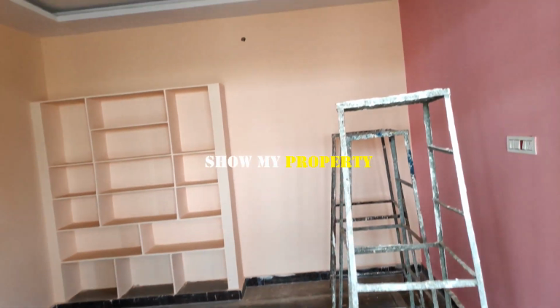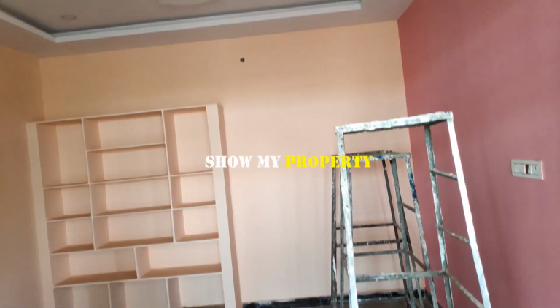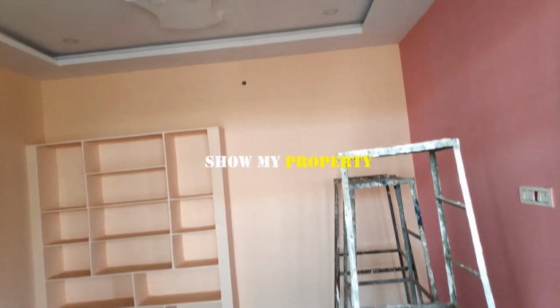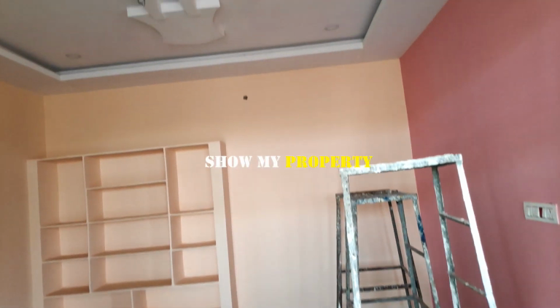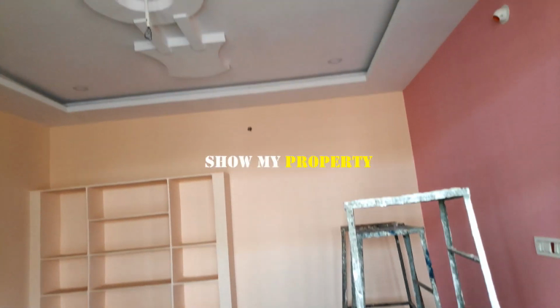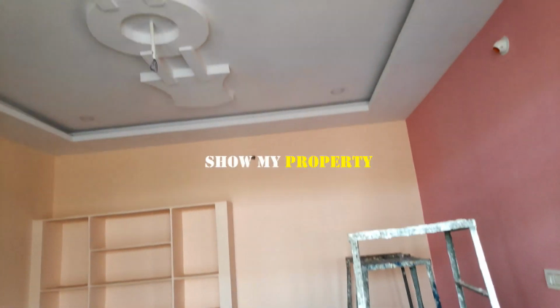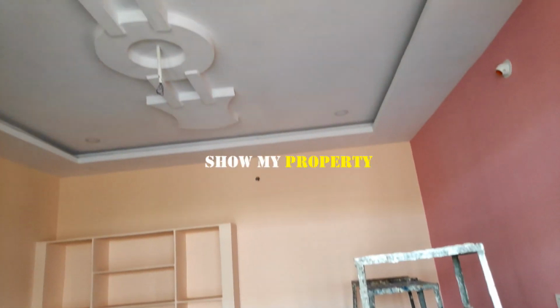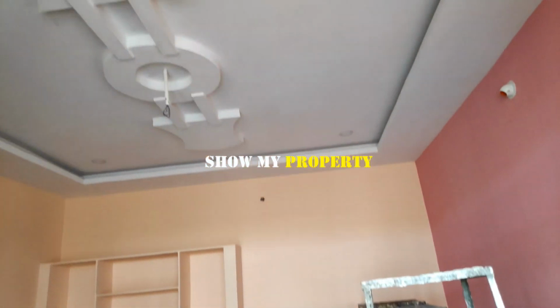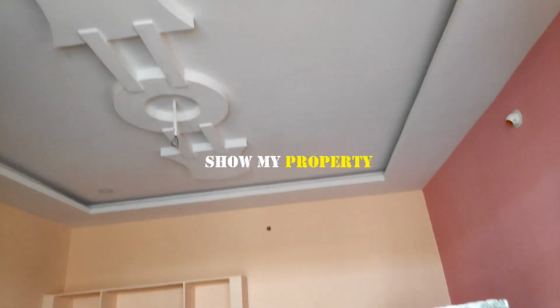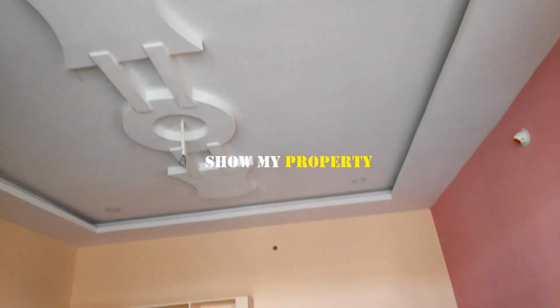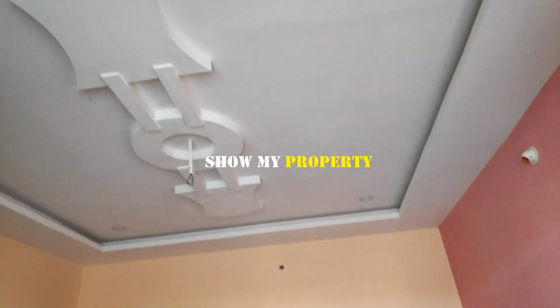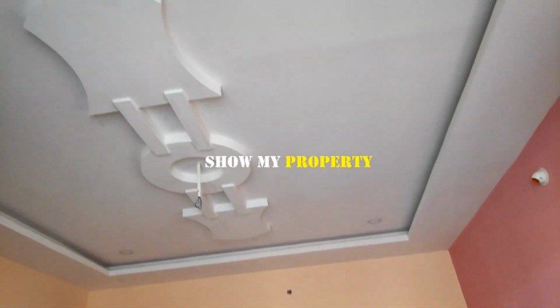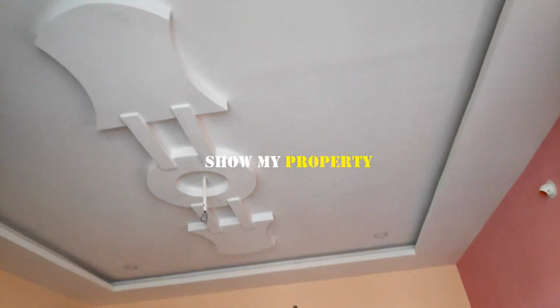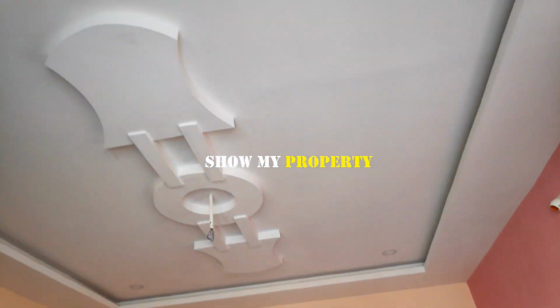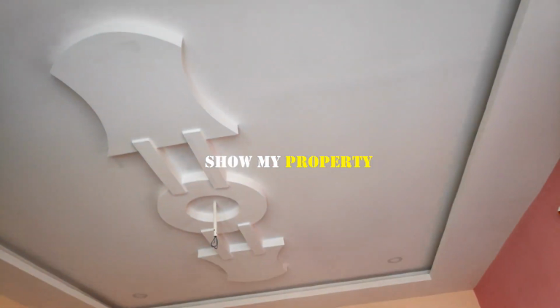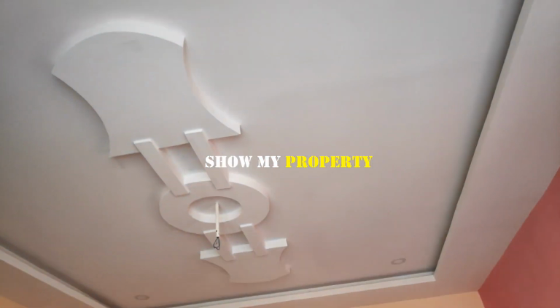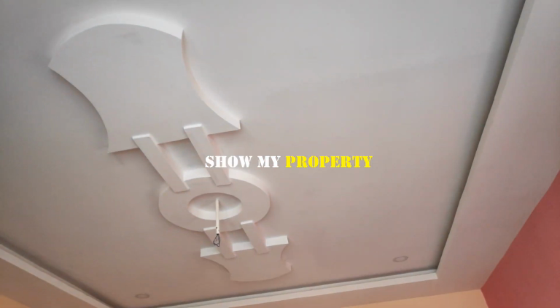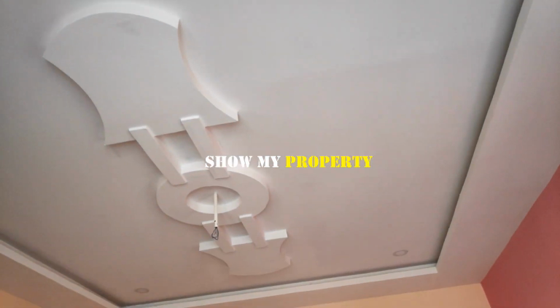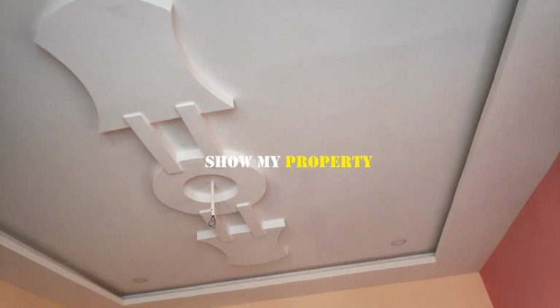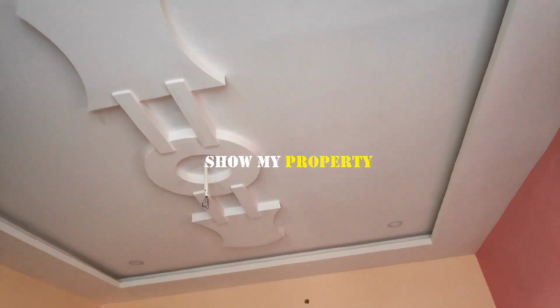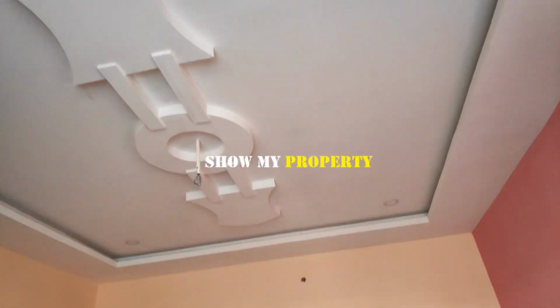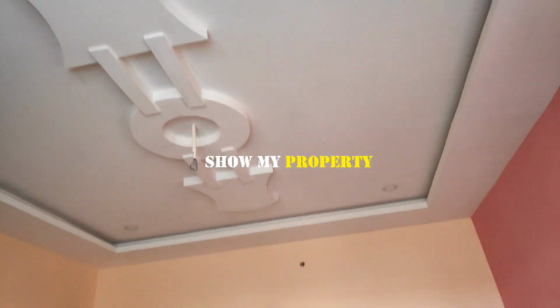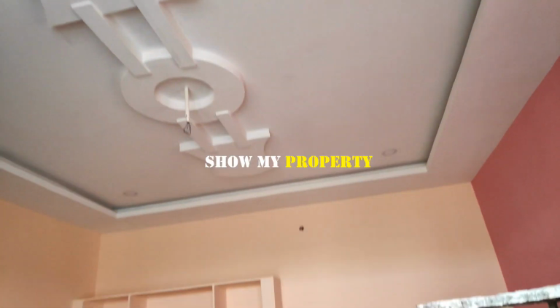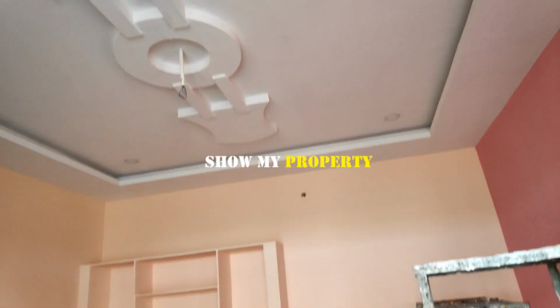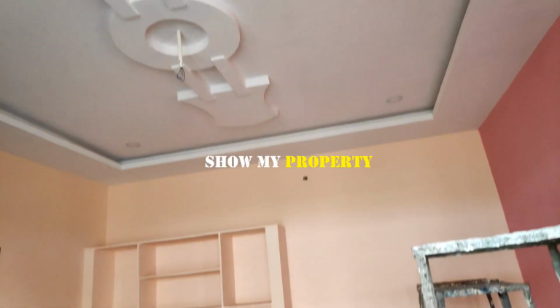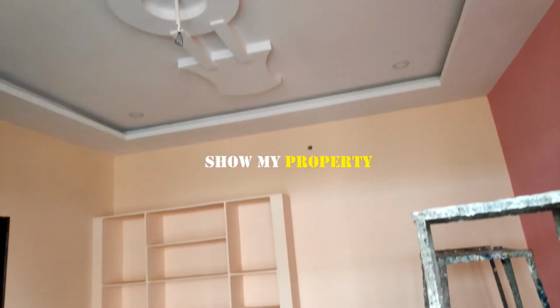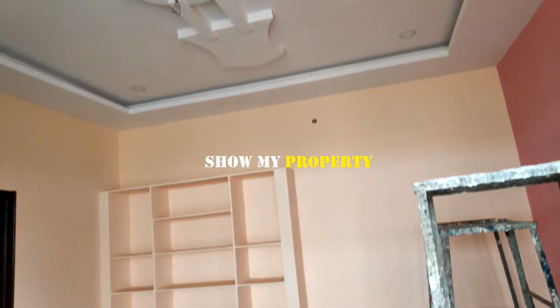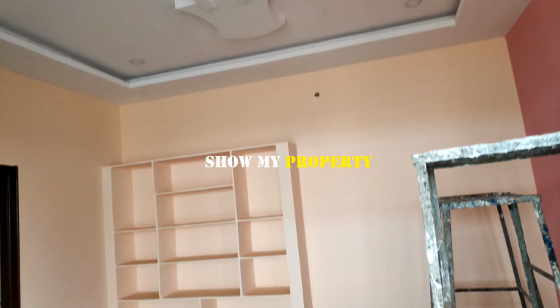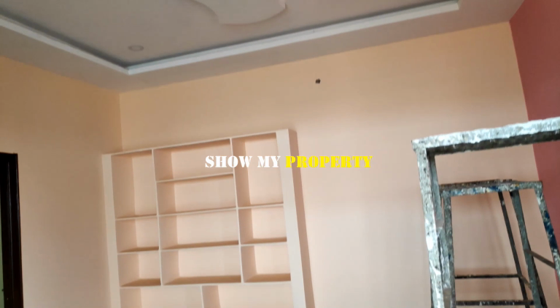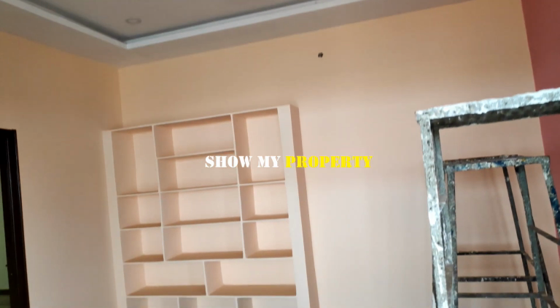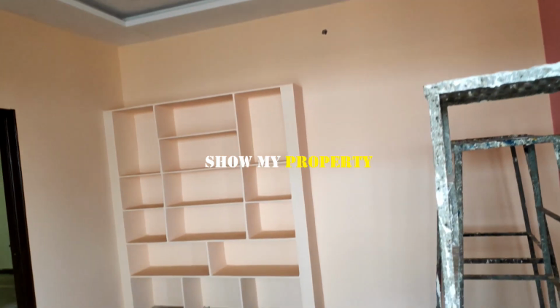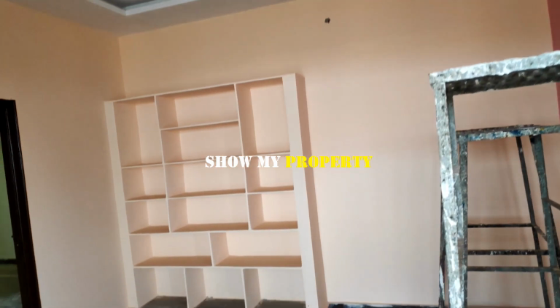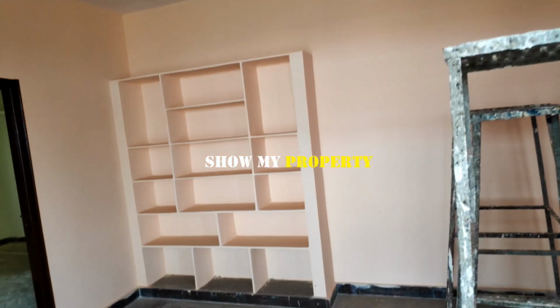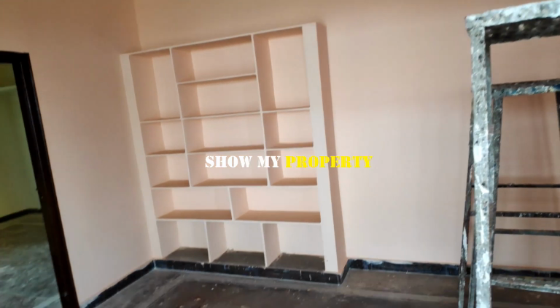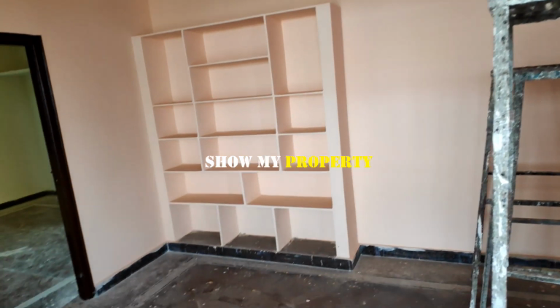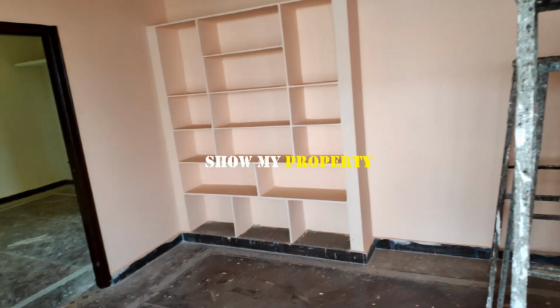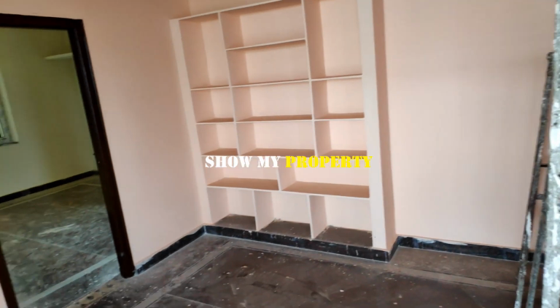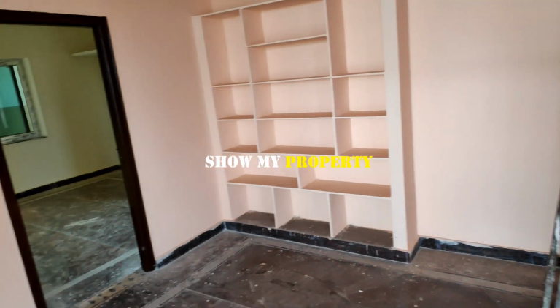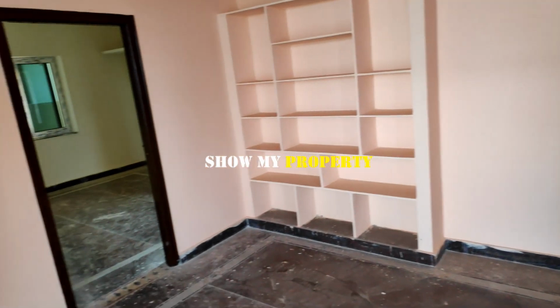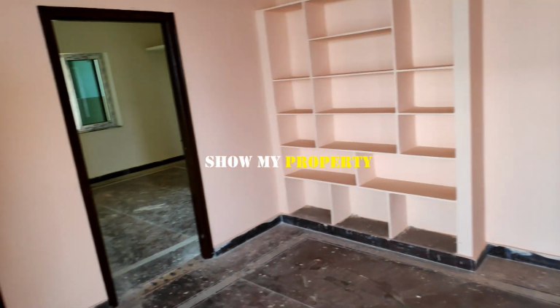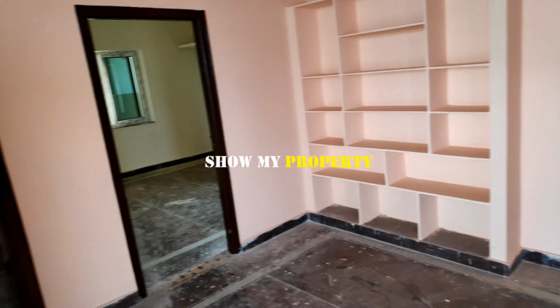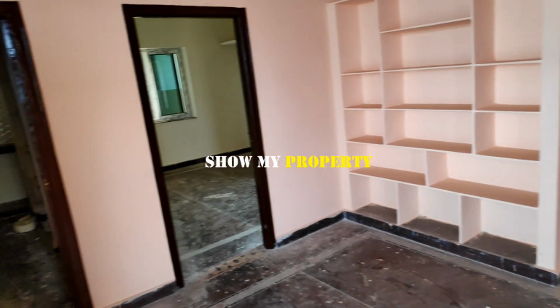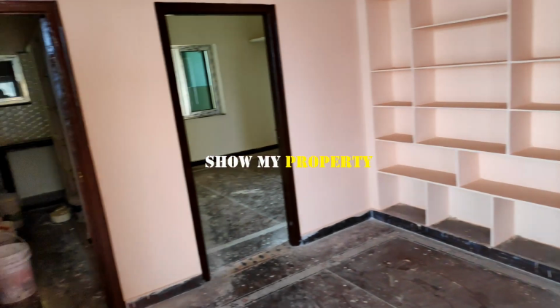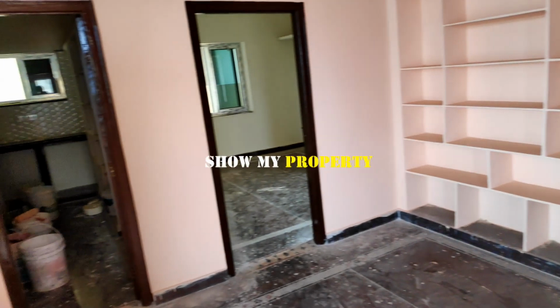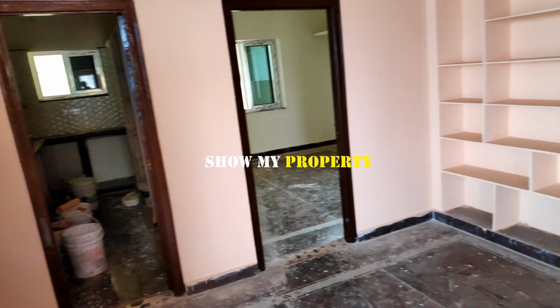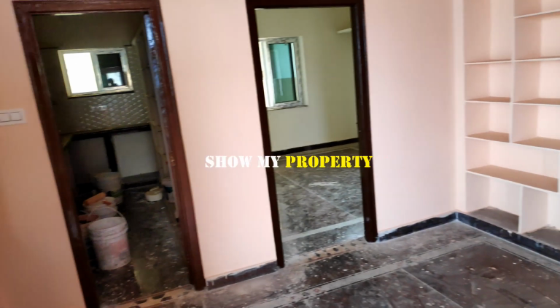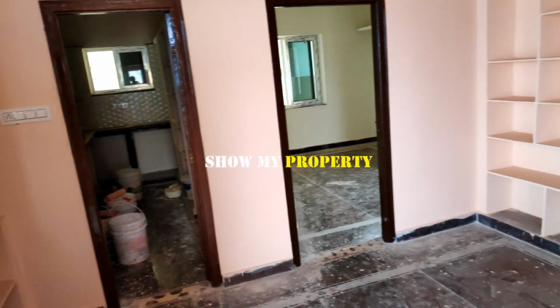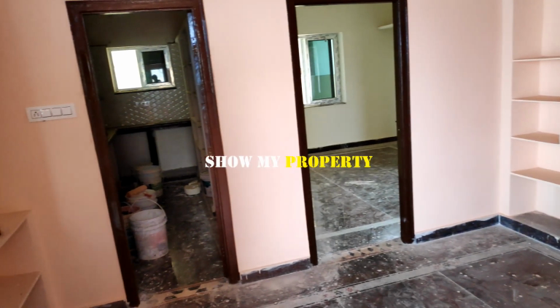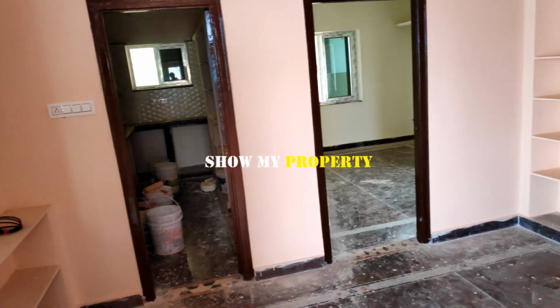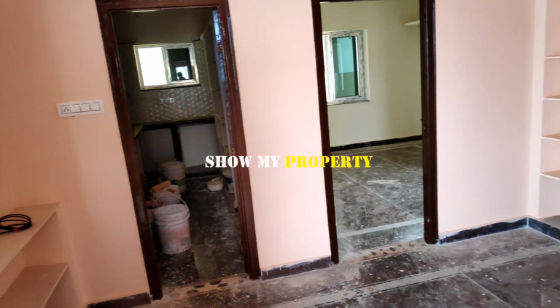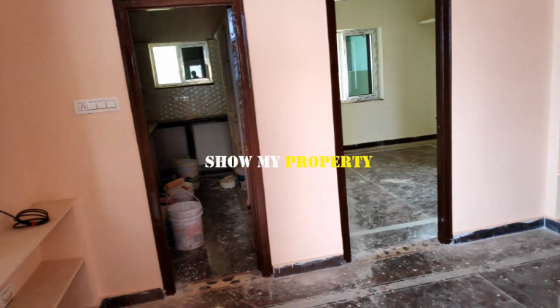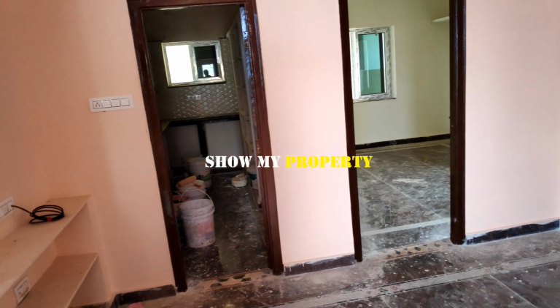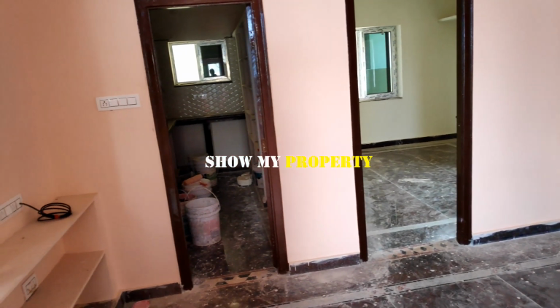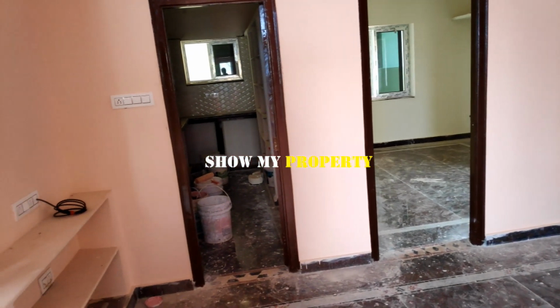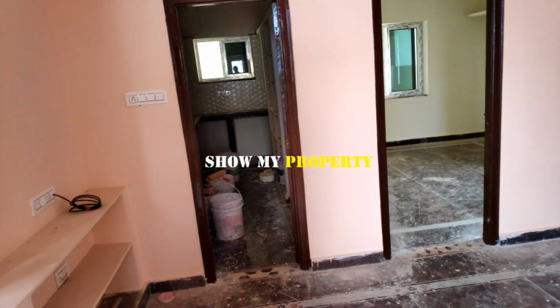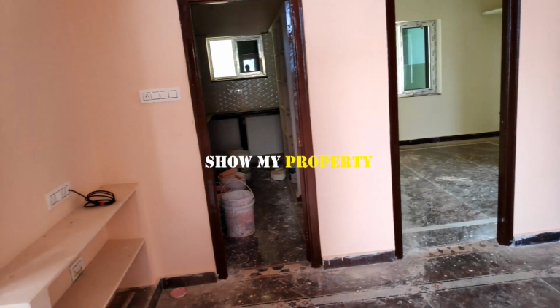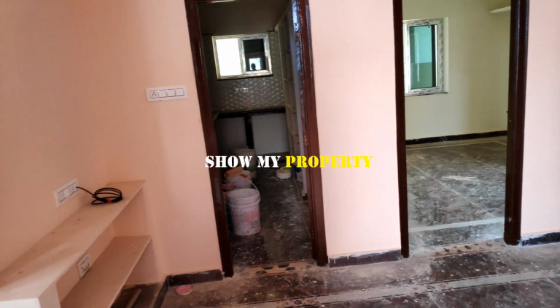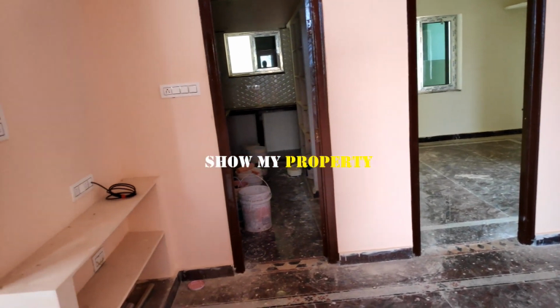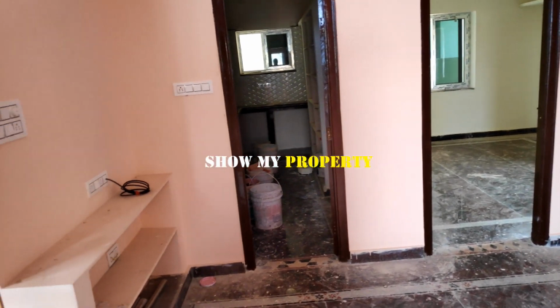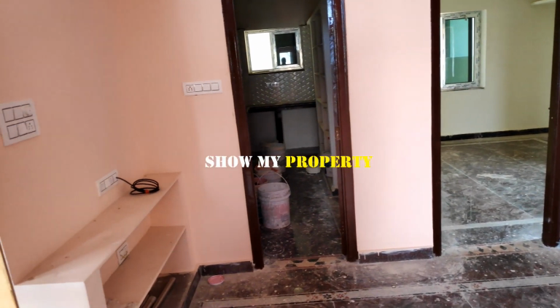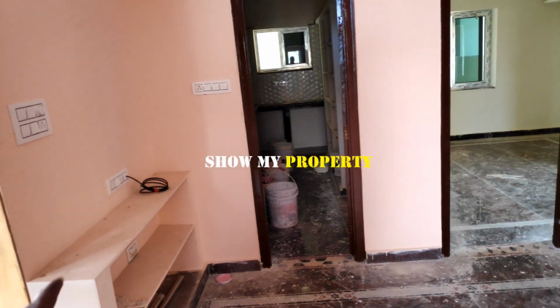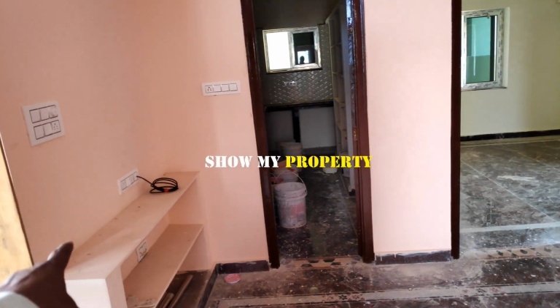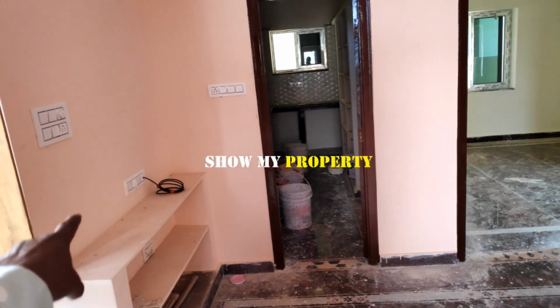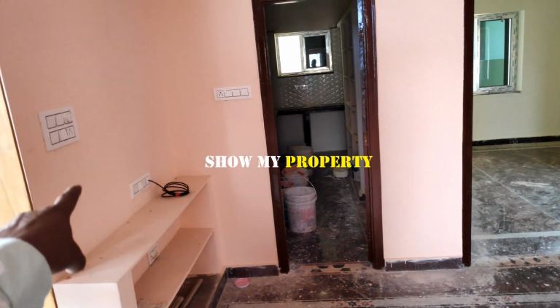This is the hall width — this is a false ceiling link. This is a TV unit.